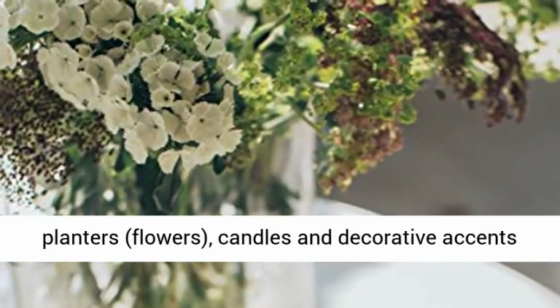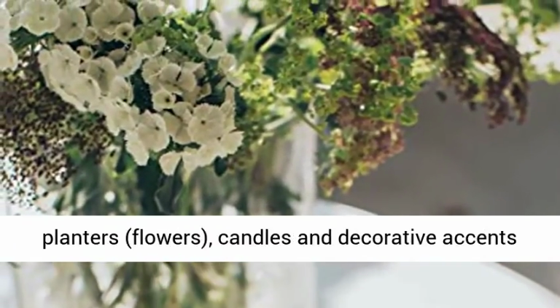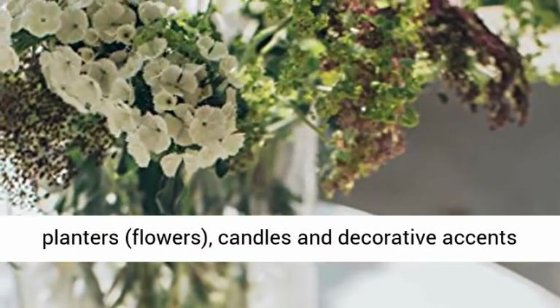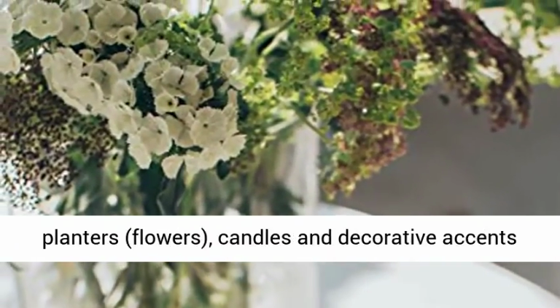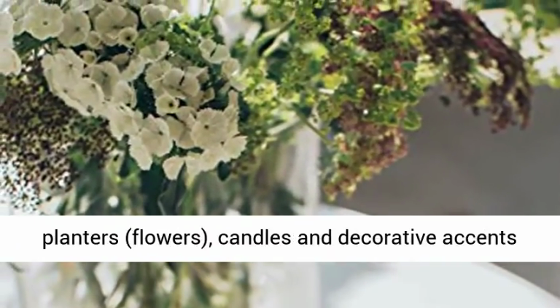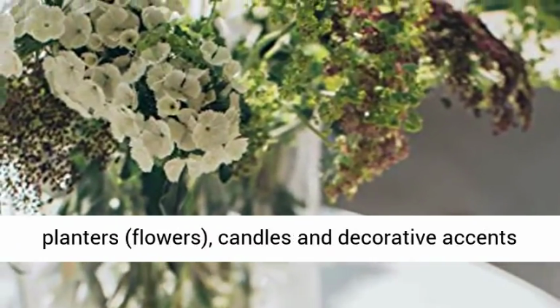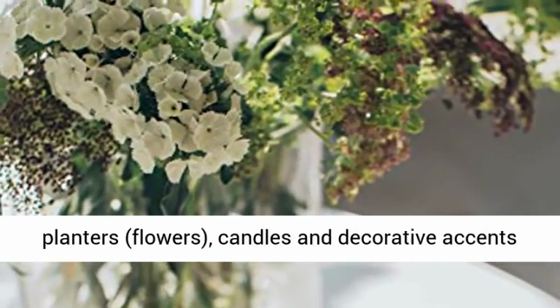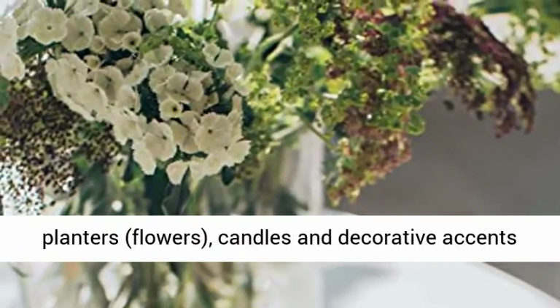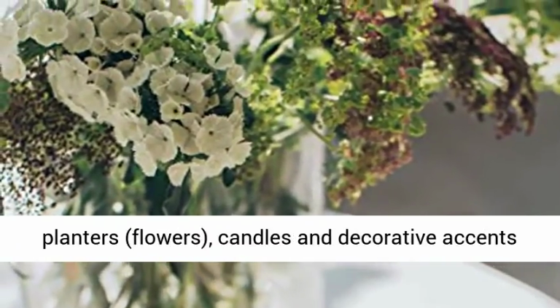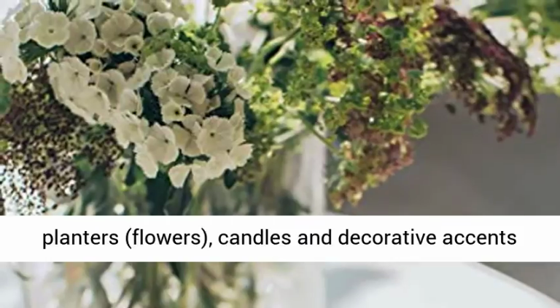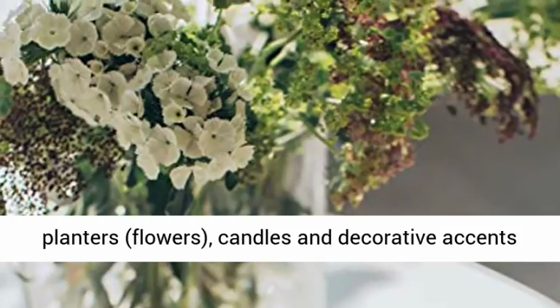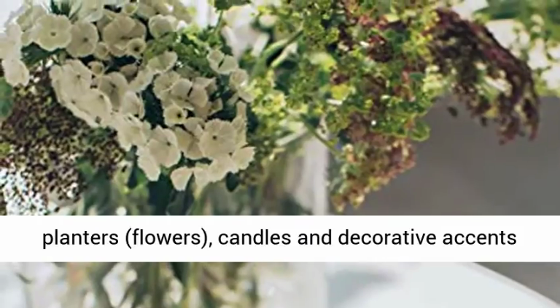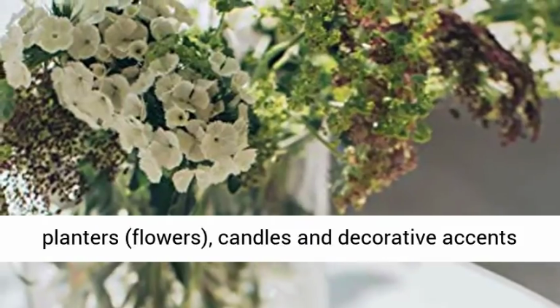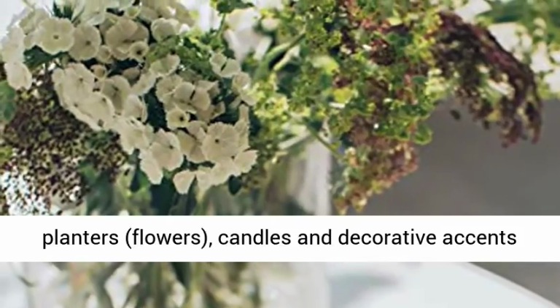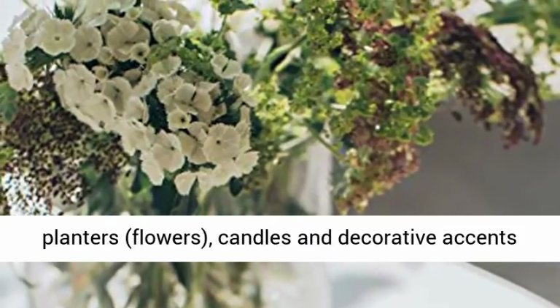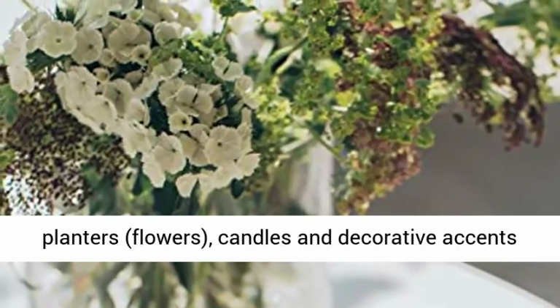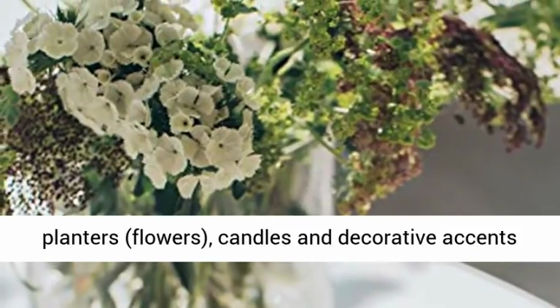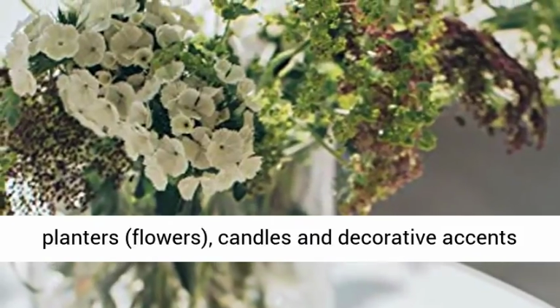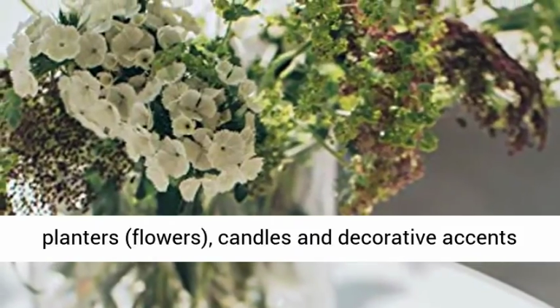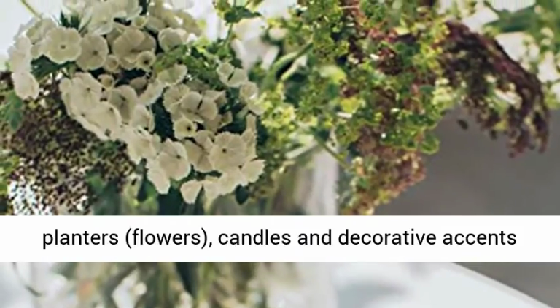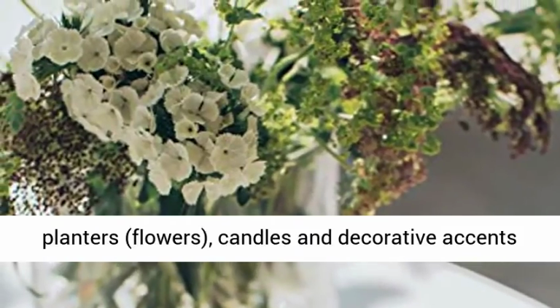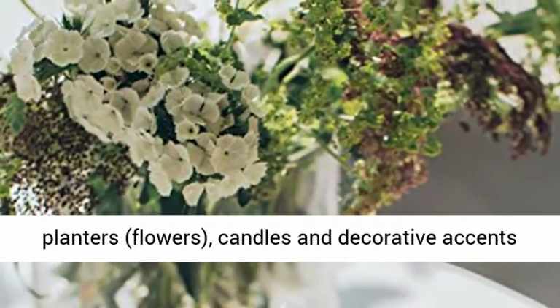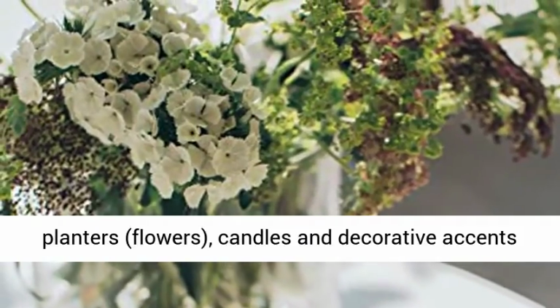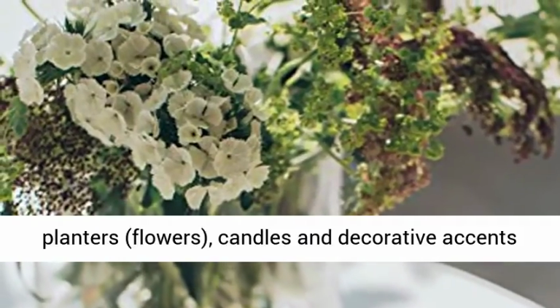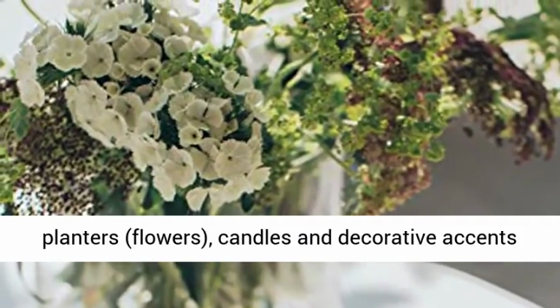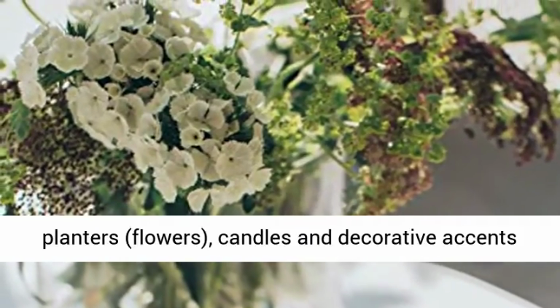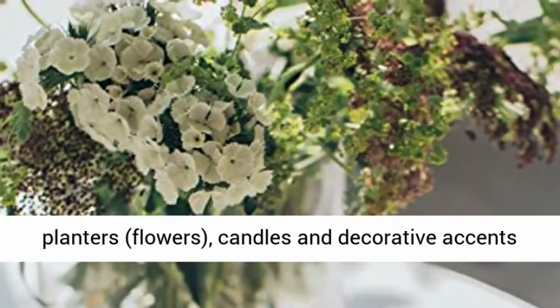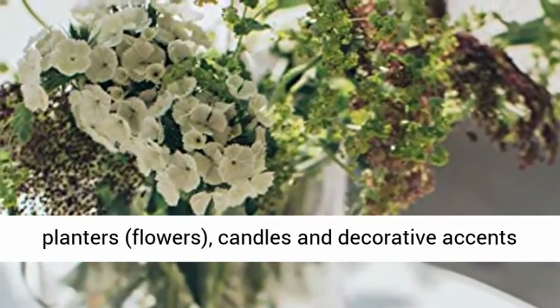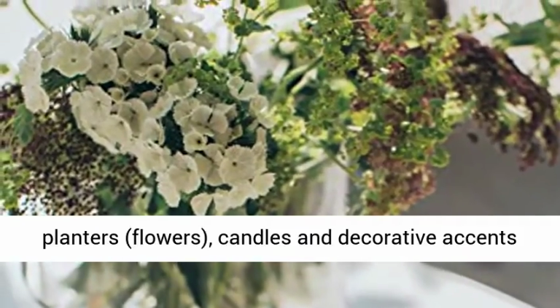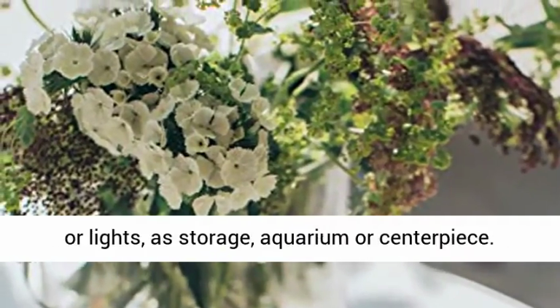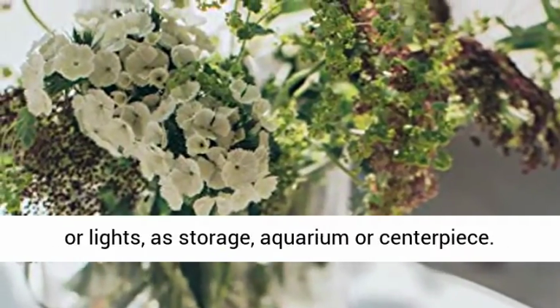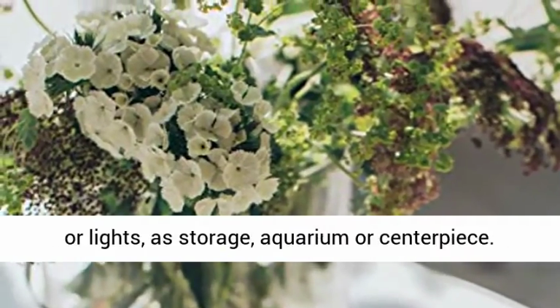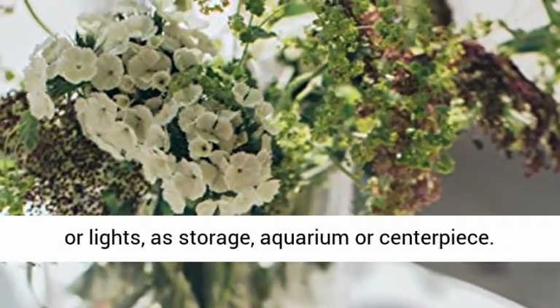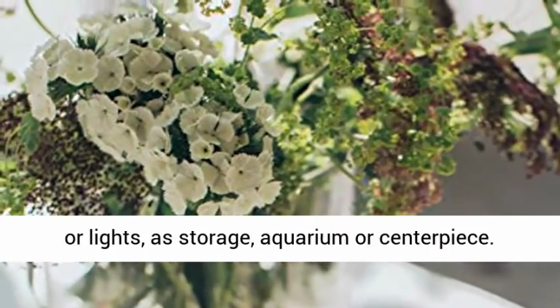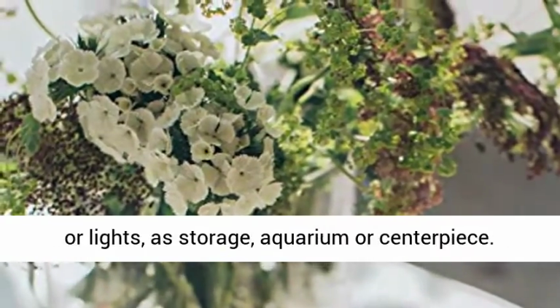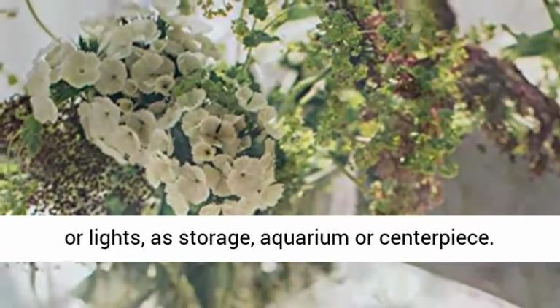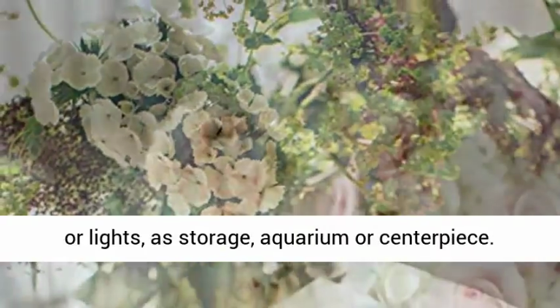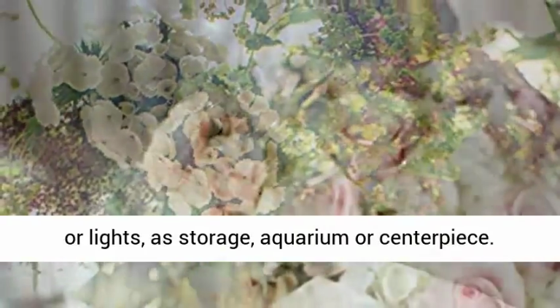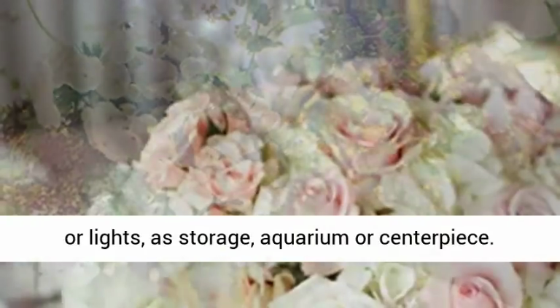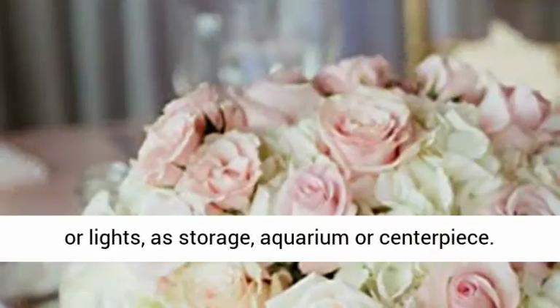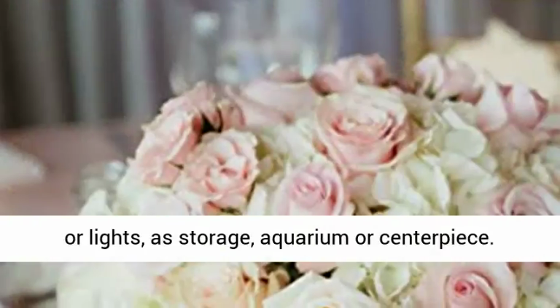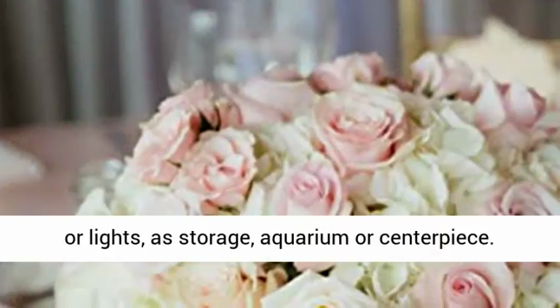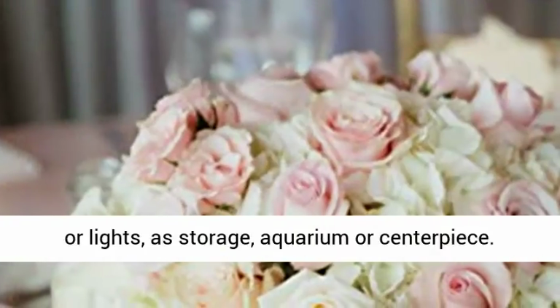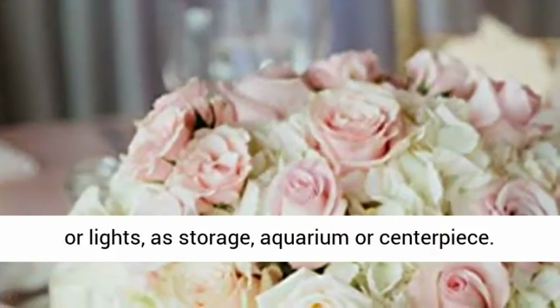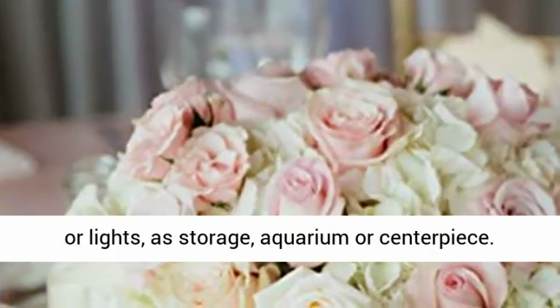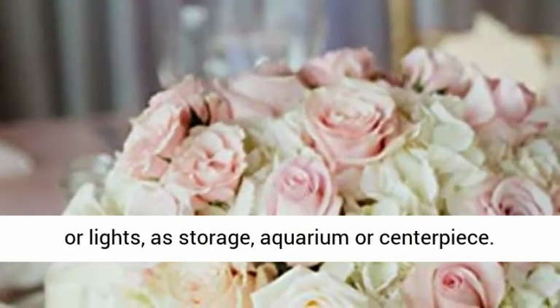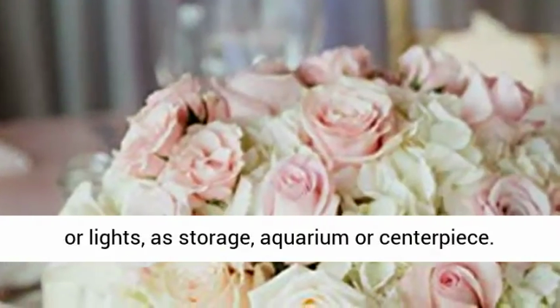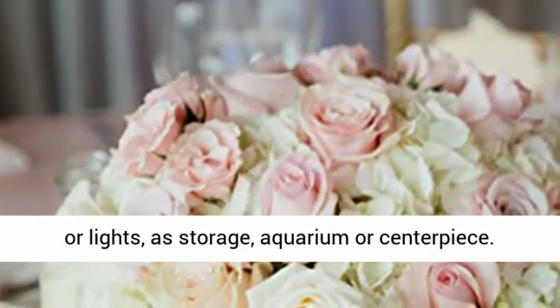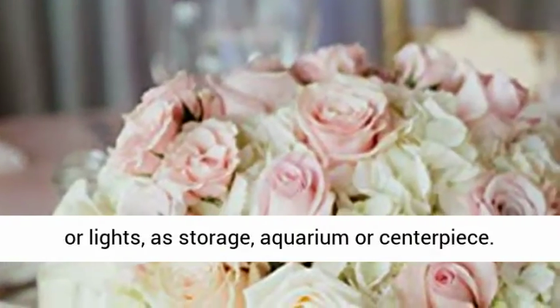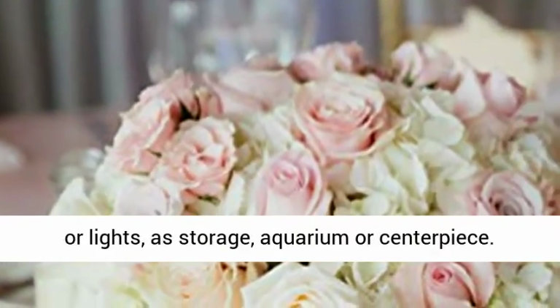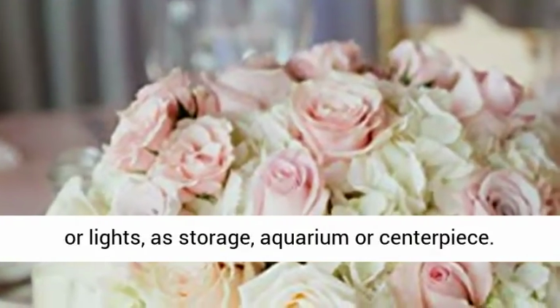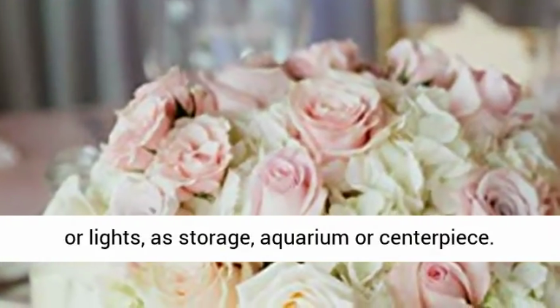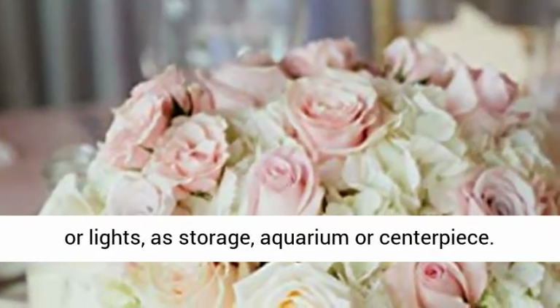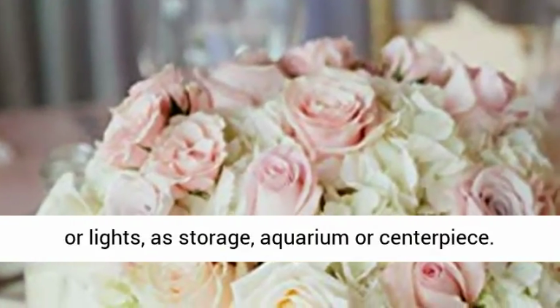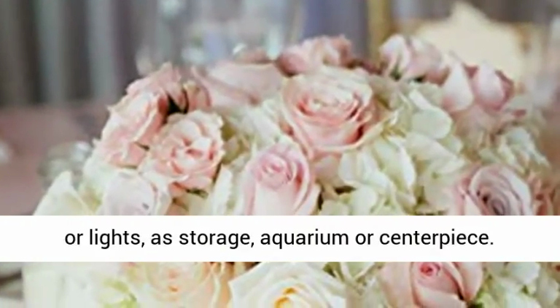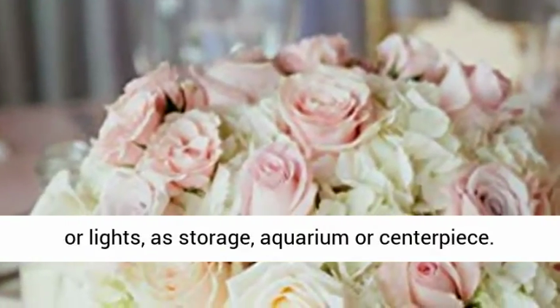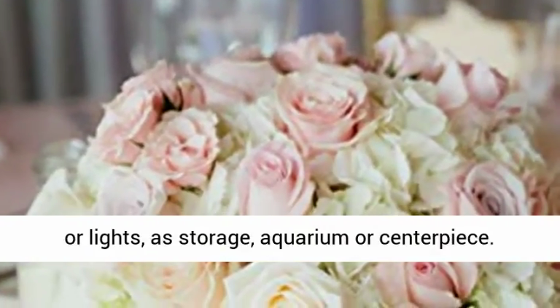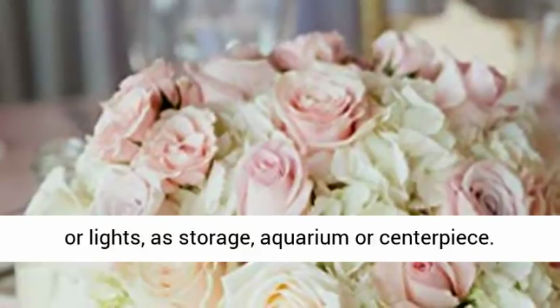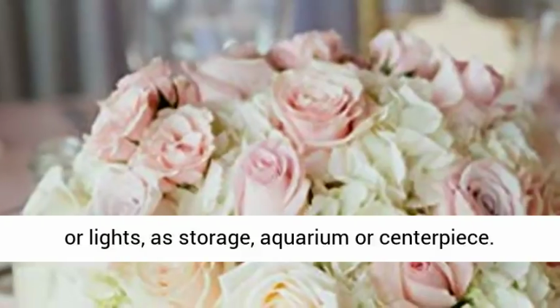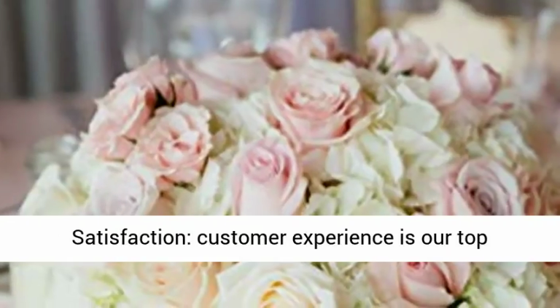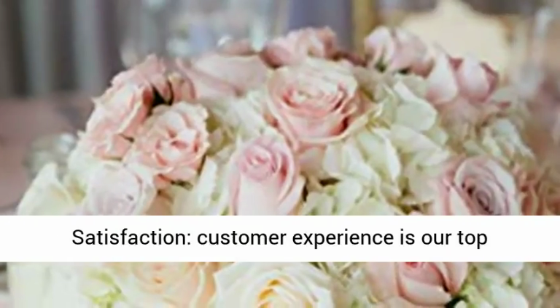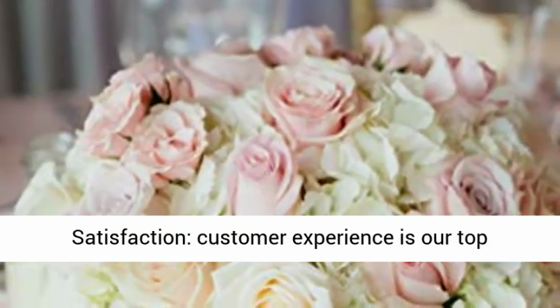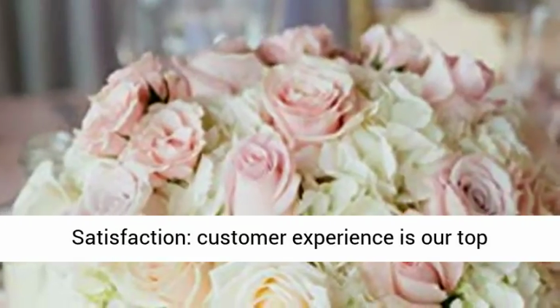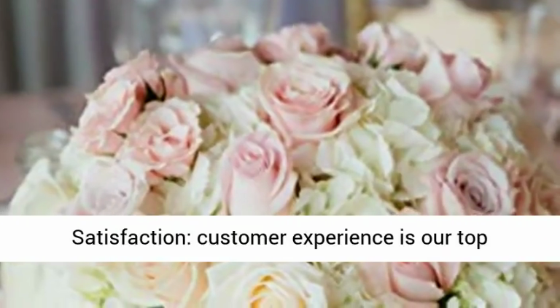Use: filled with planters, flowers, candles and decorative accents or lights, as storage, aquarium or centerpiece.